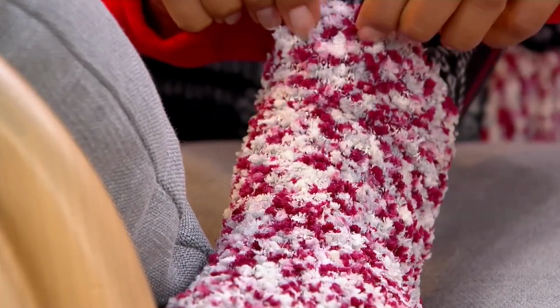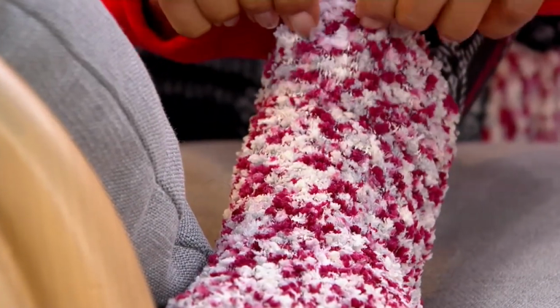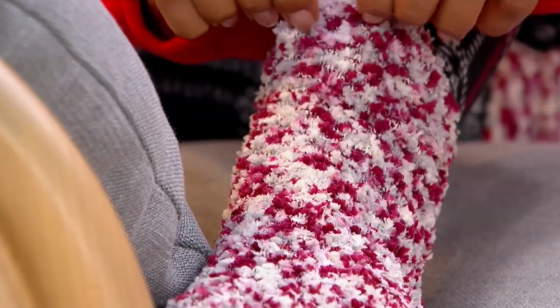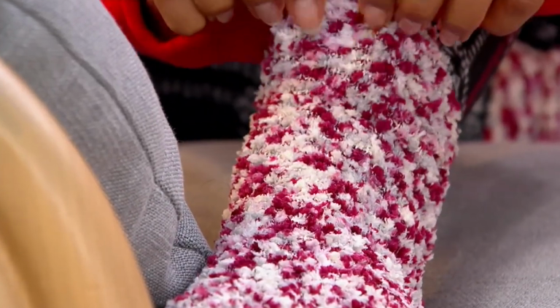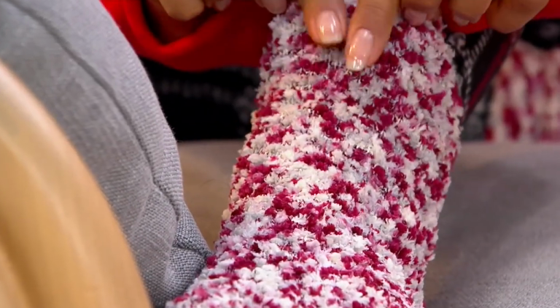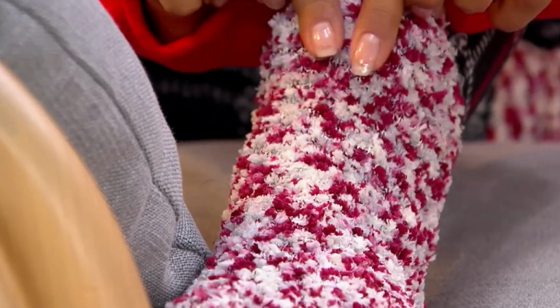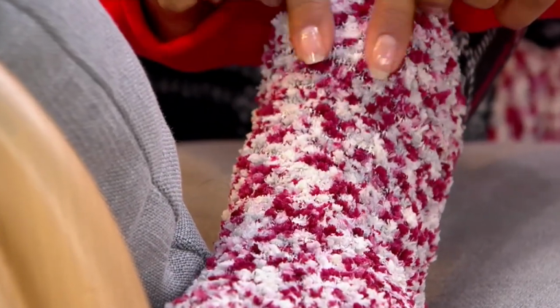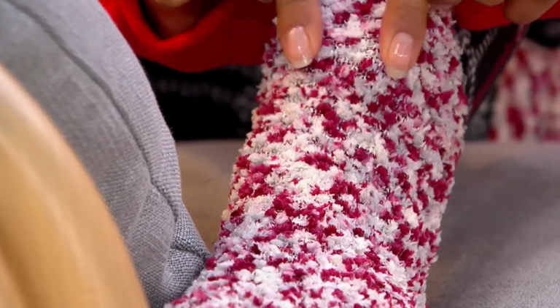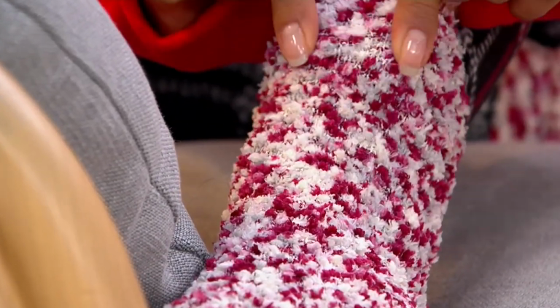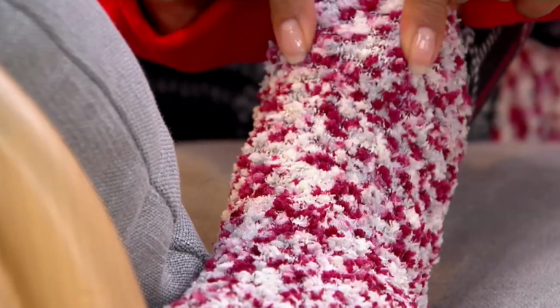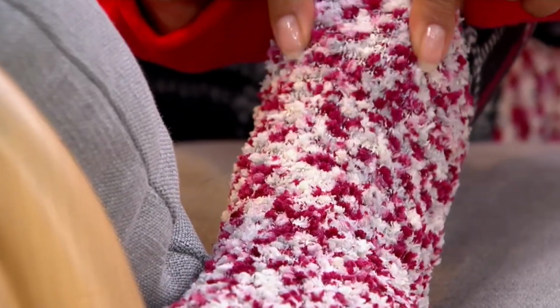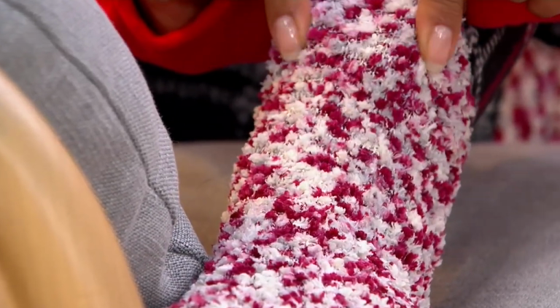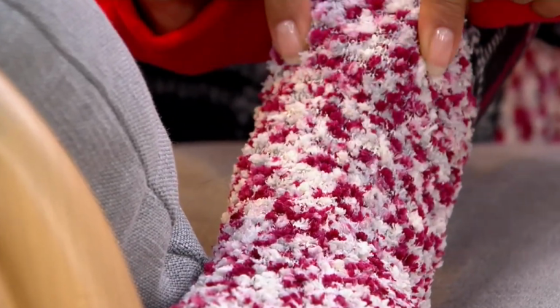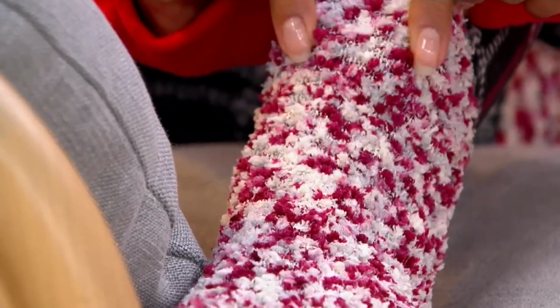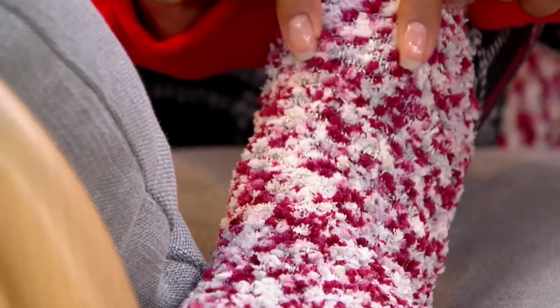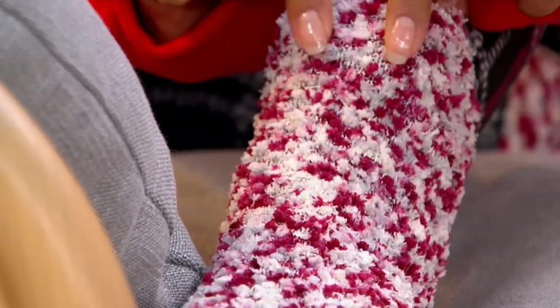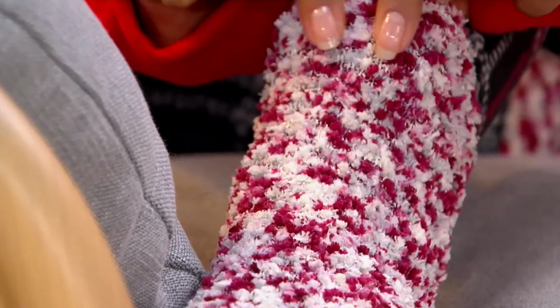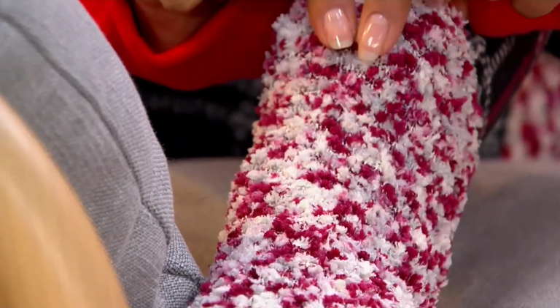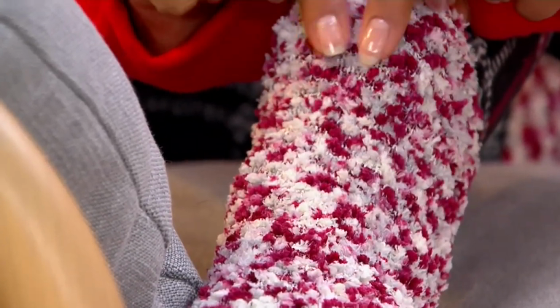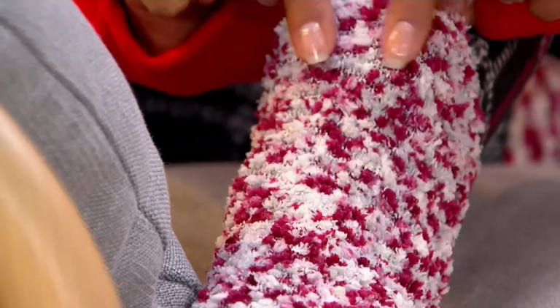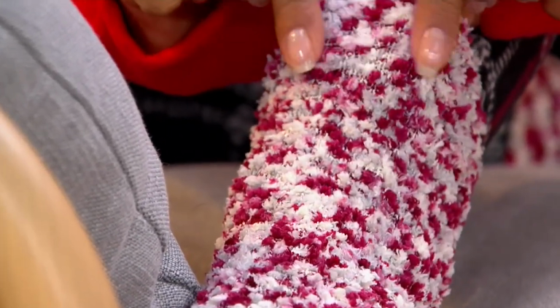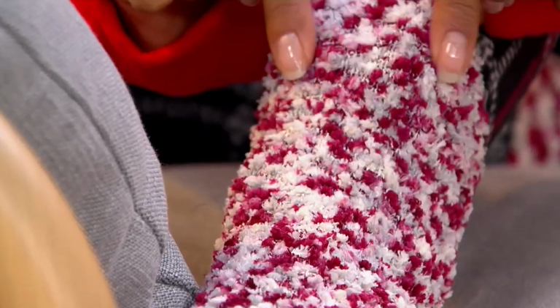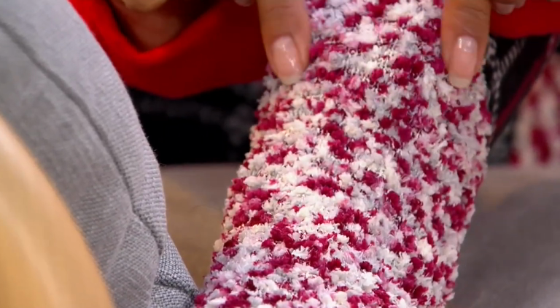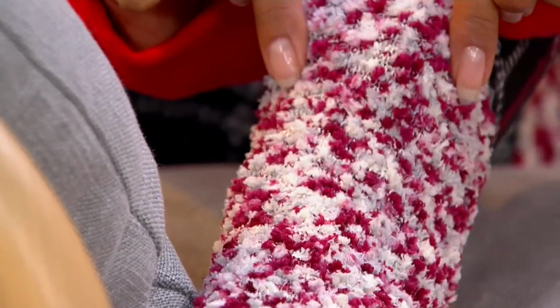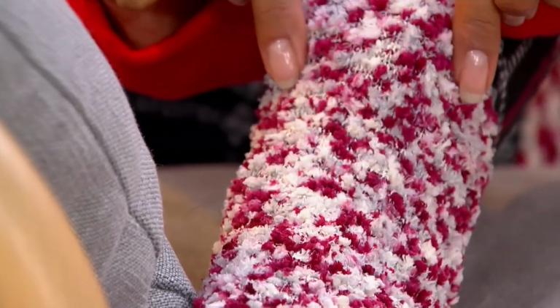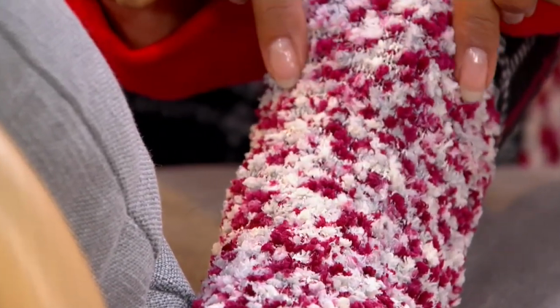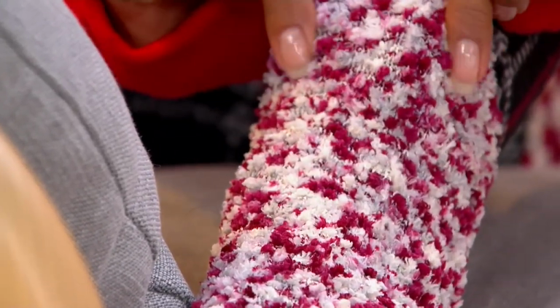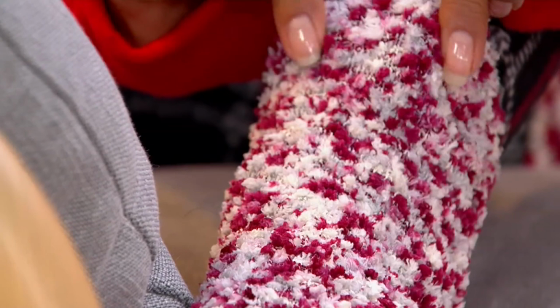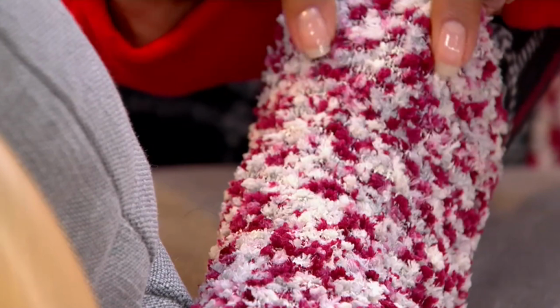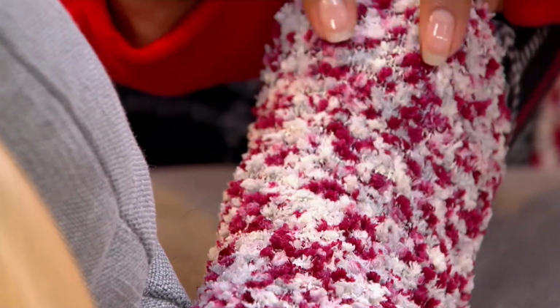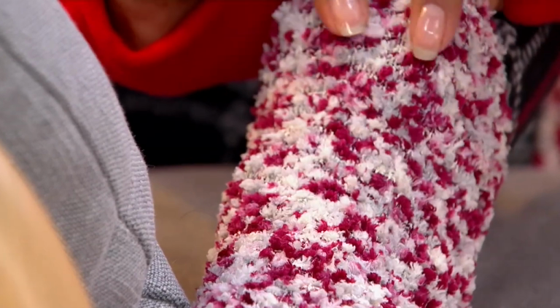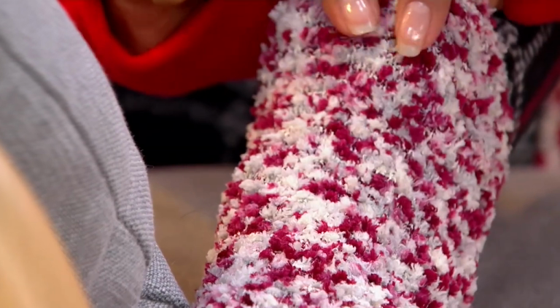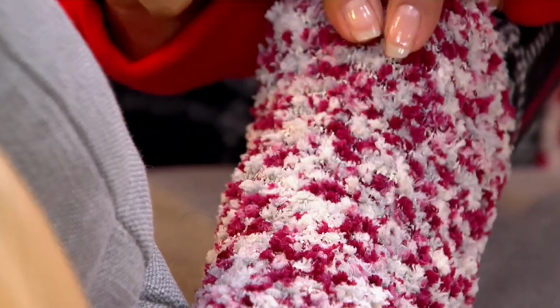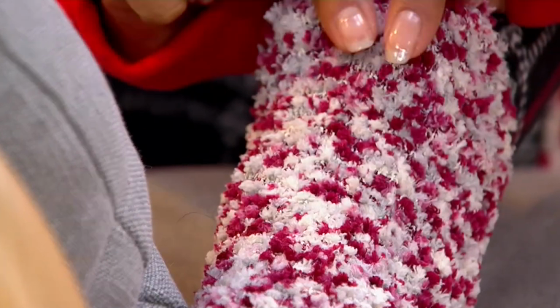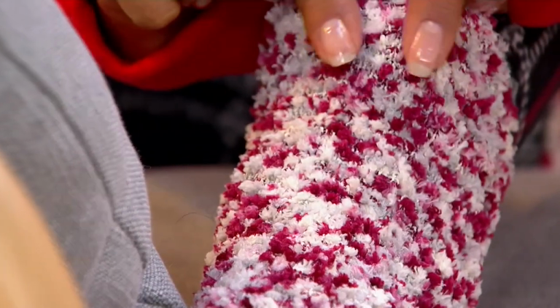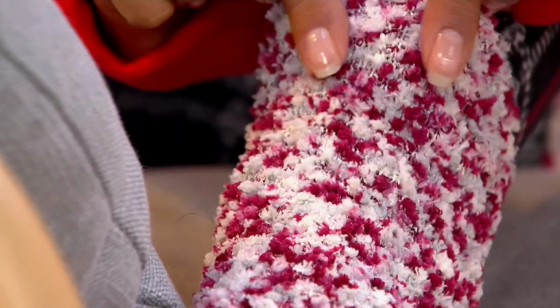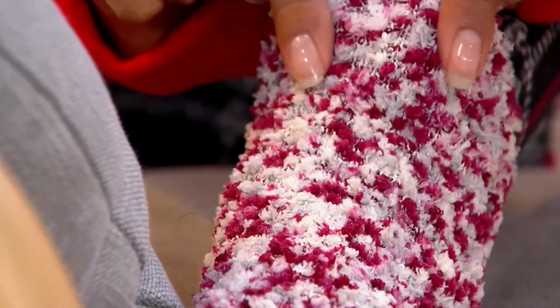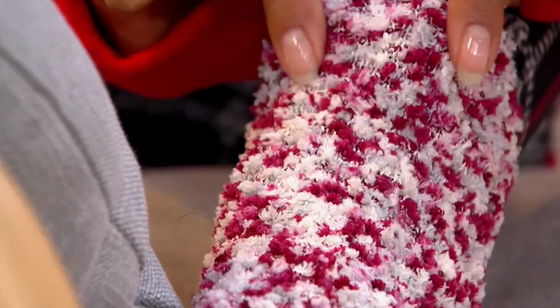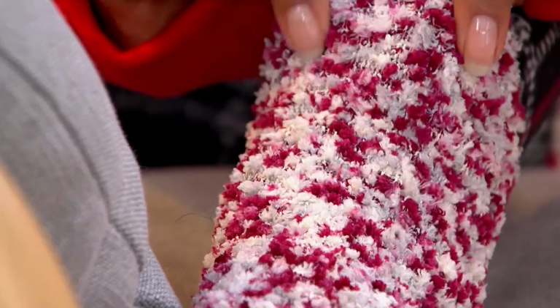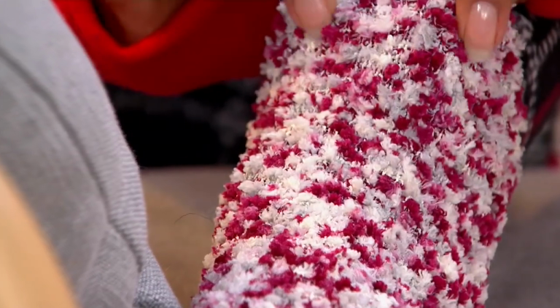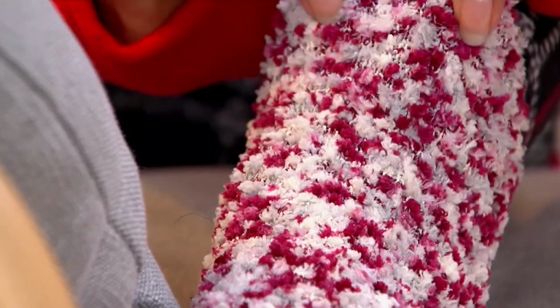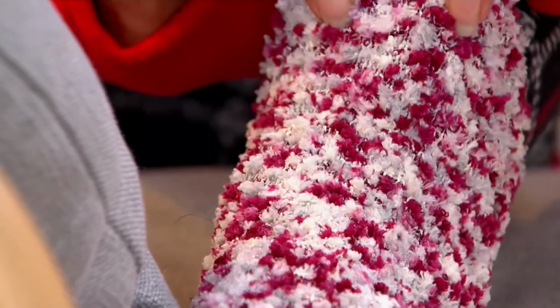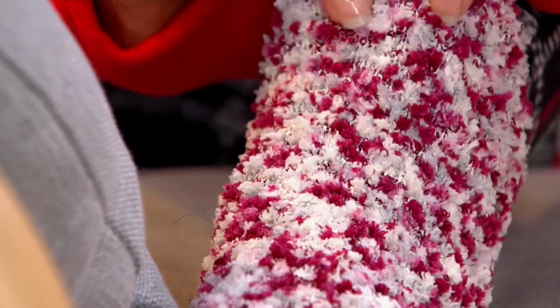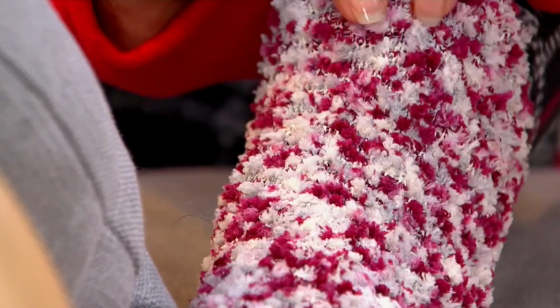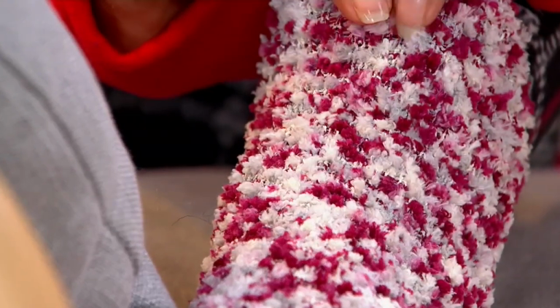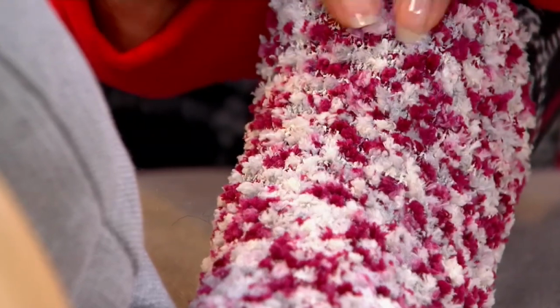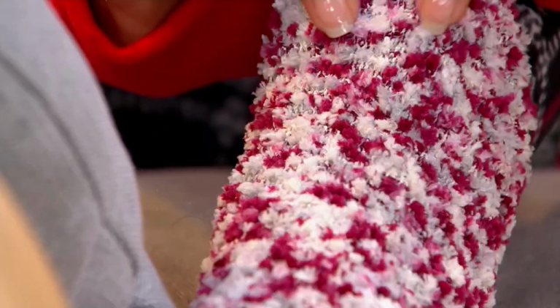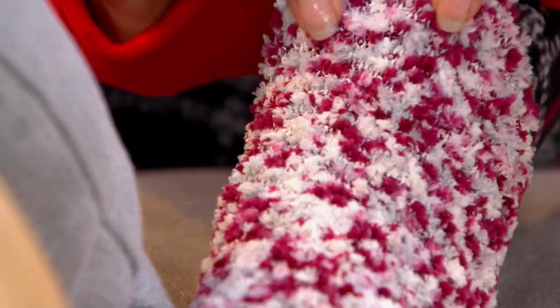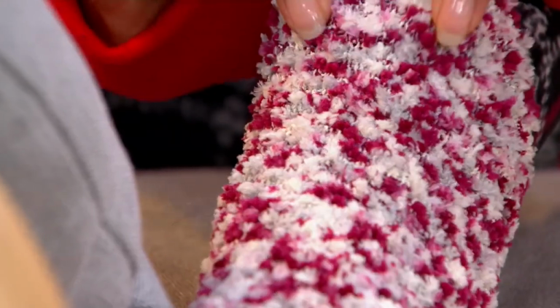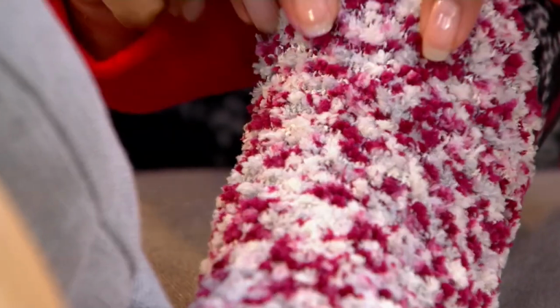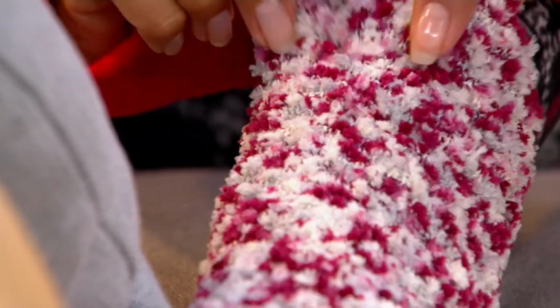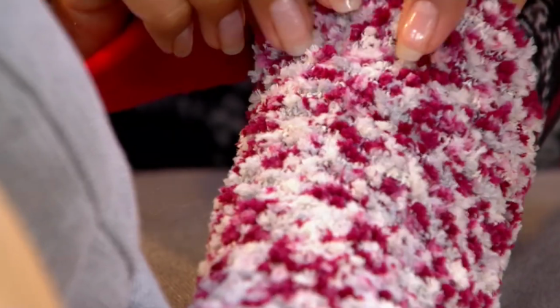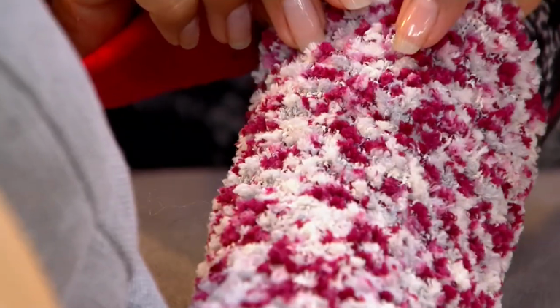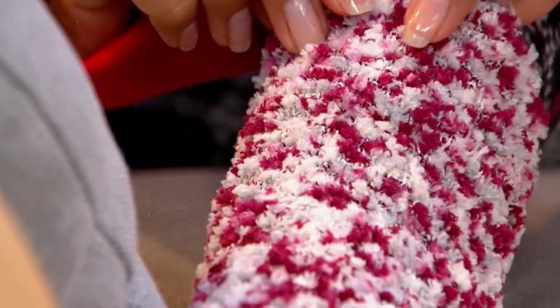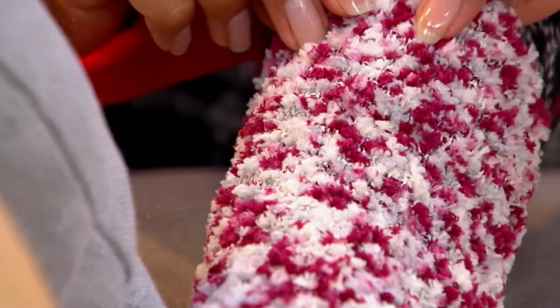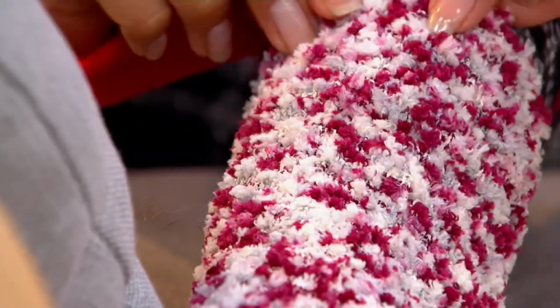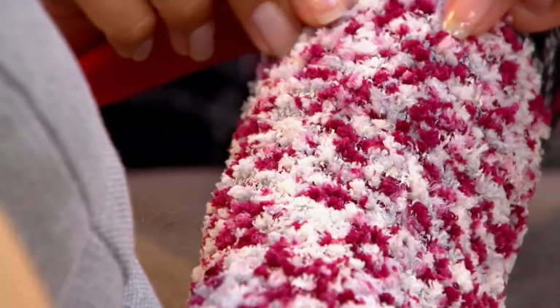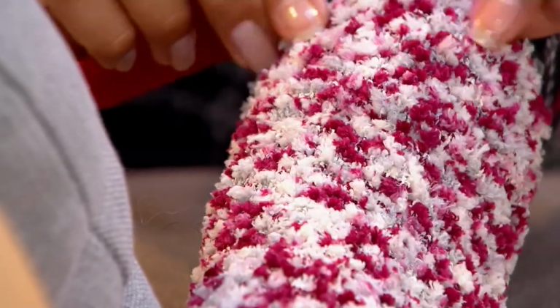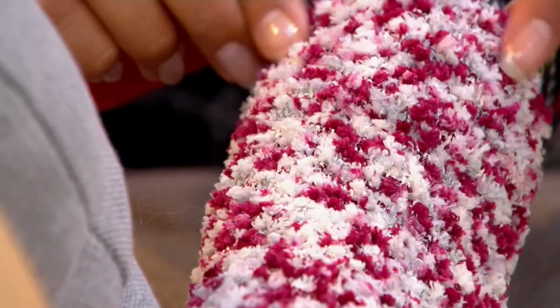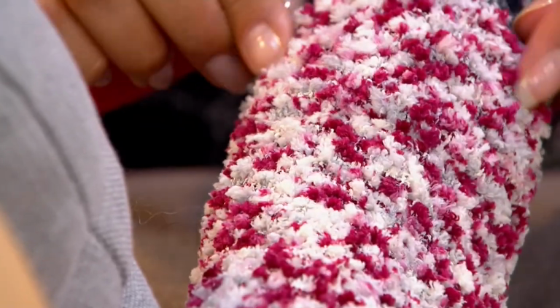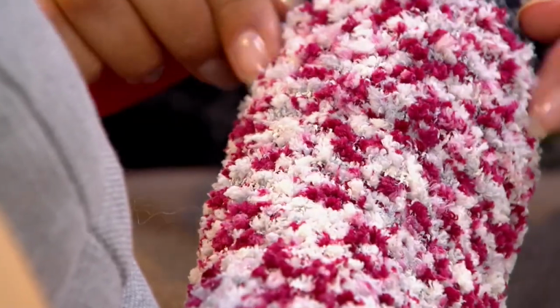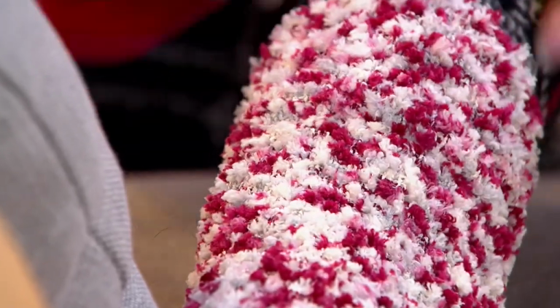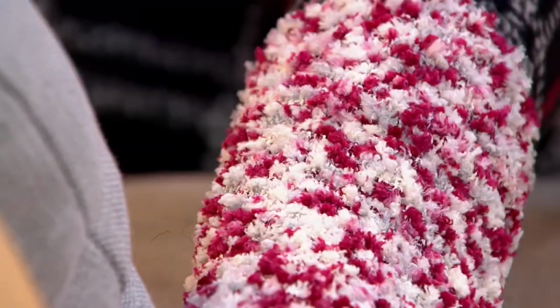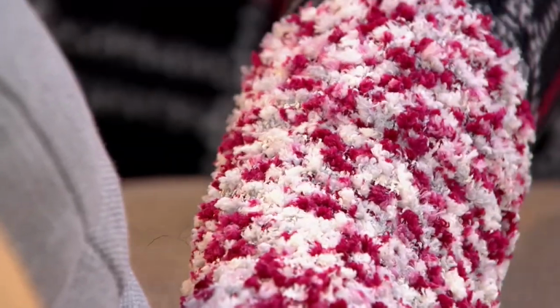They are a set of crew socks. You get all four, which means this is $7 a present, and they come in the best, sweetest colors.